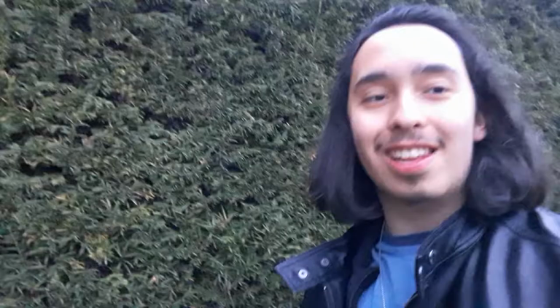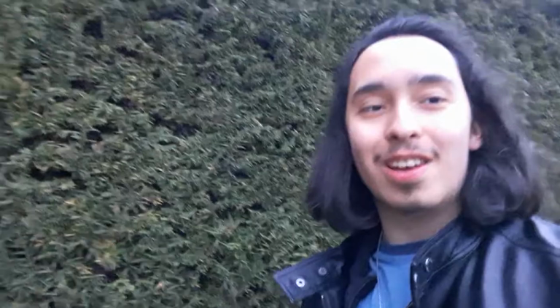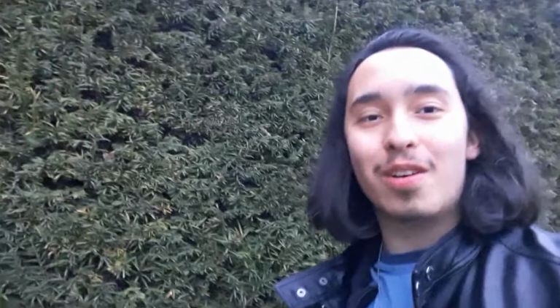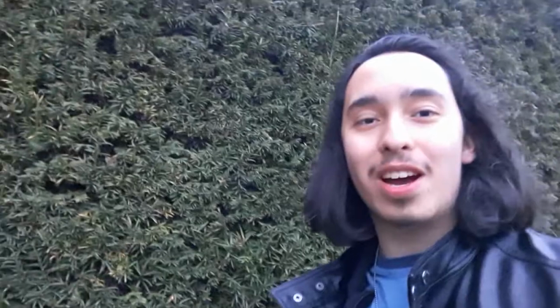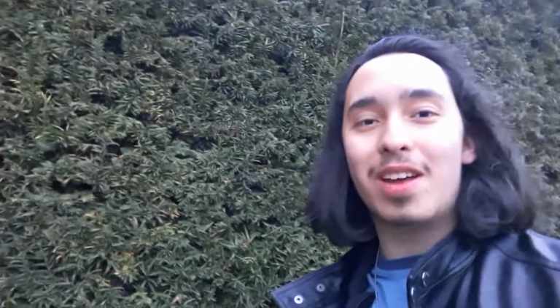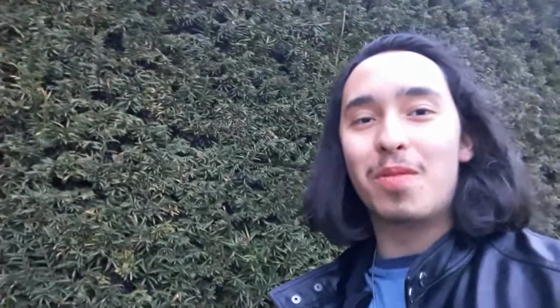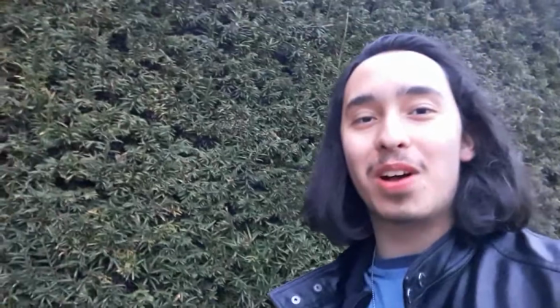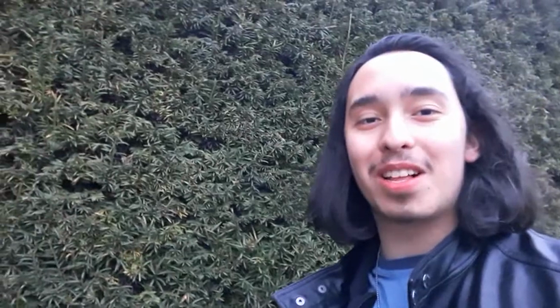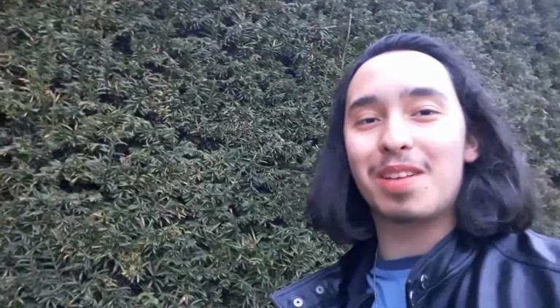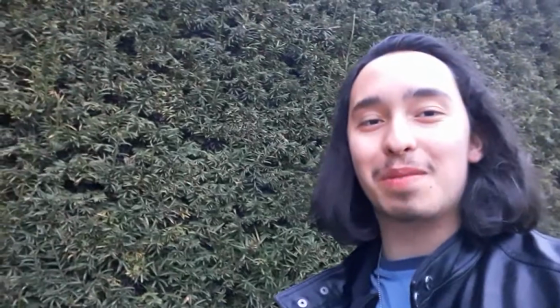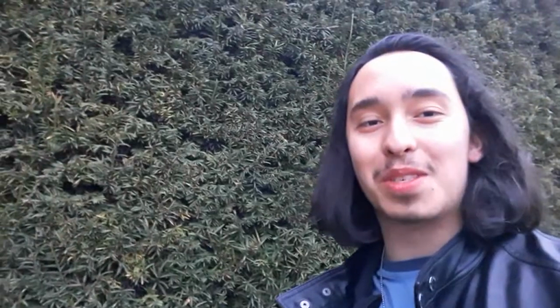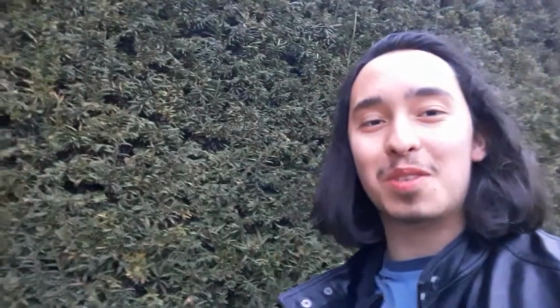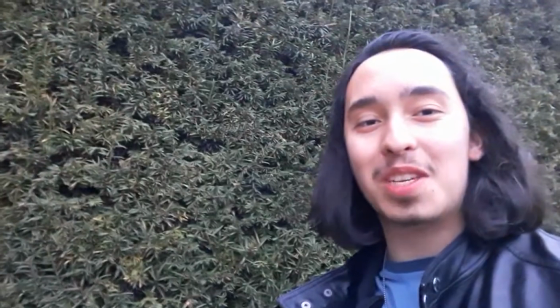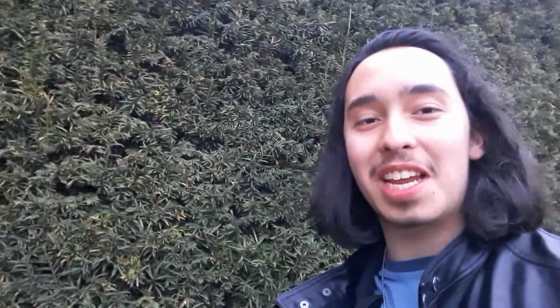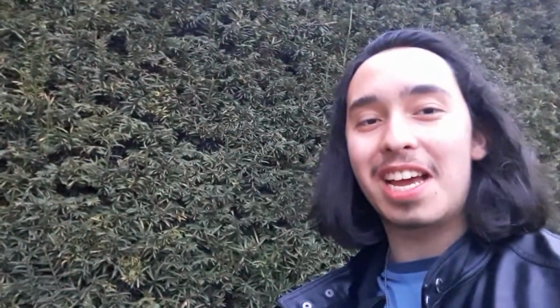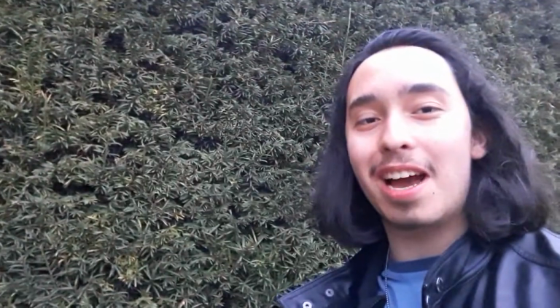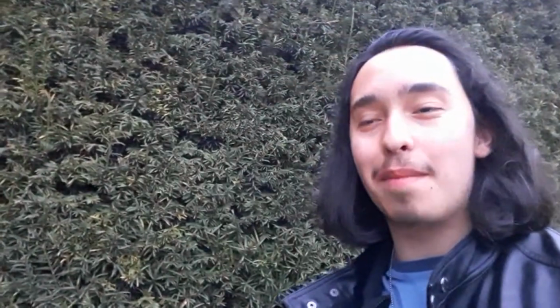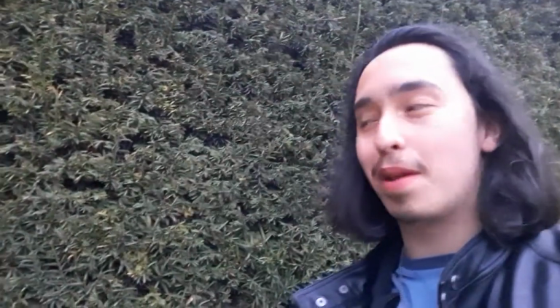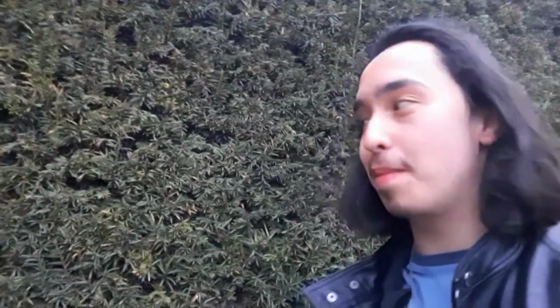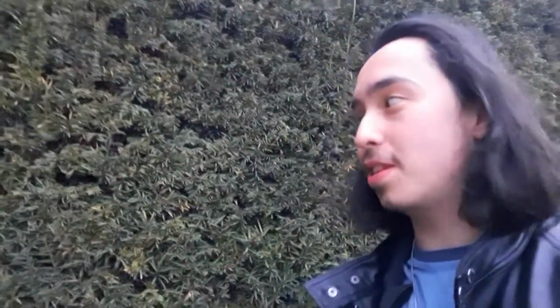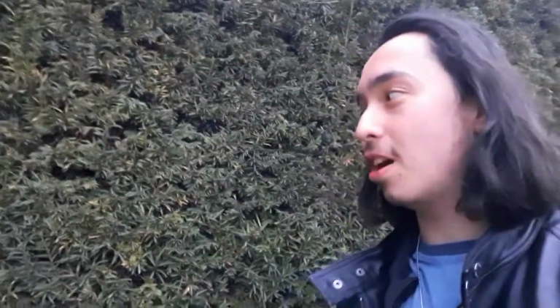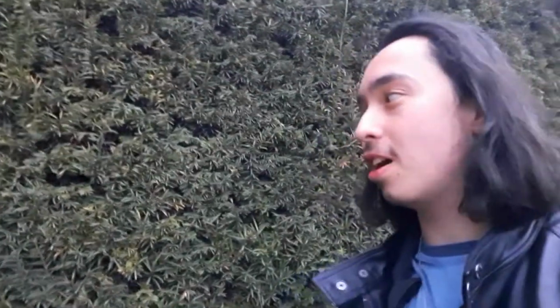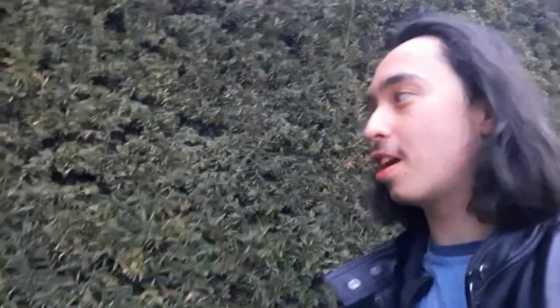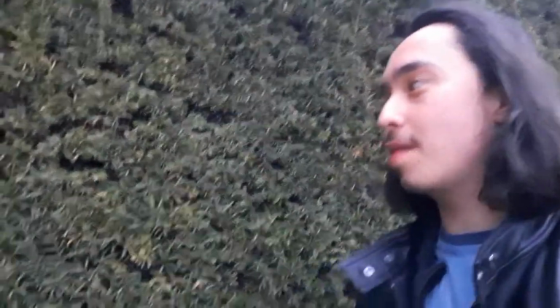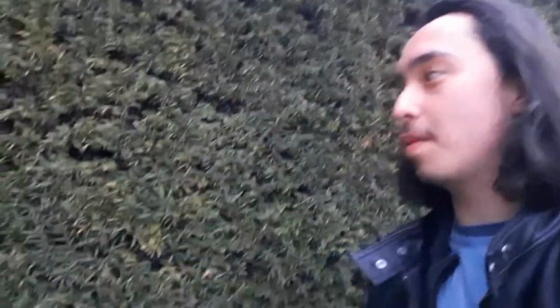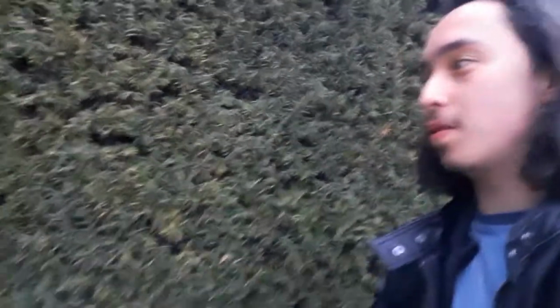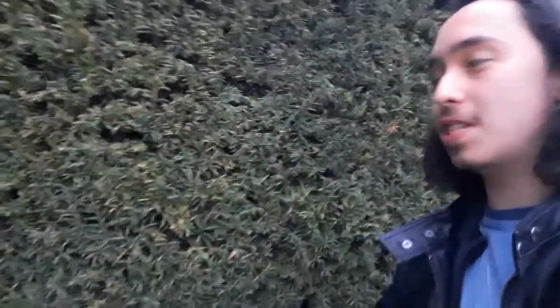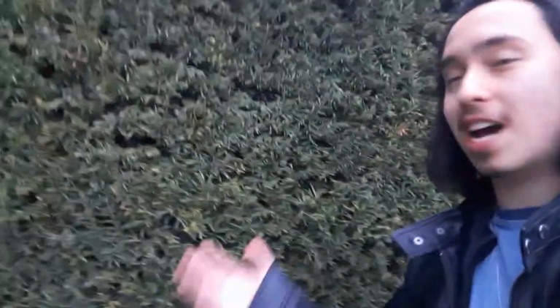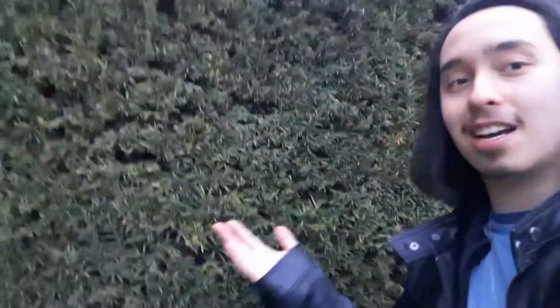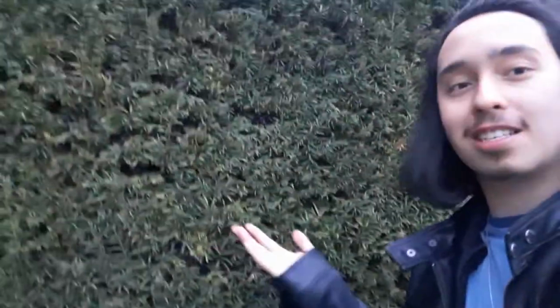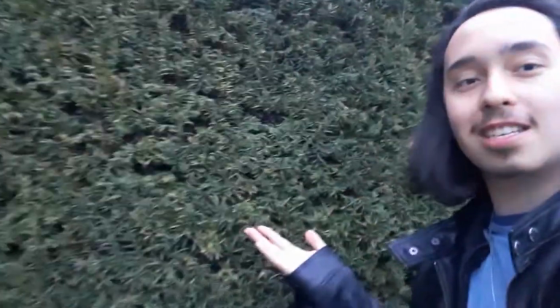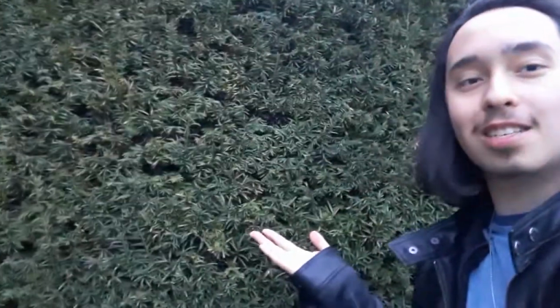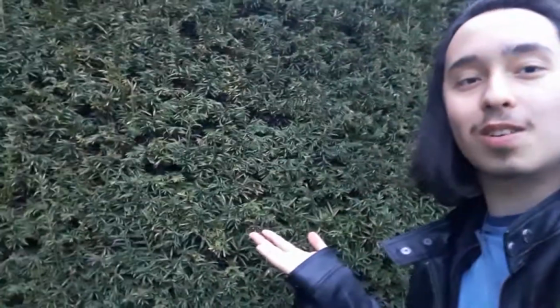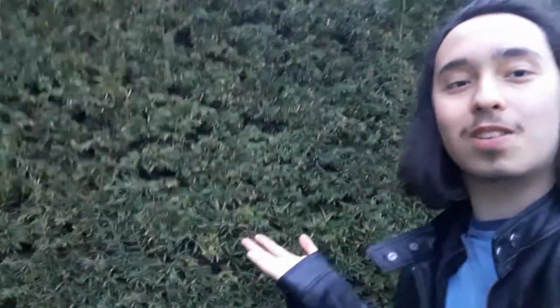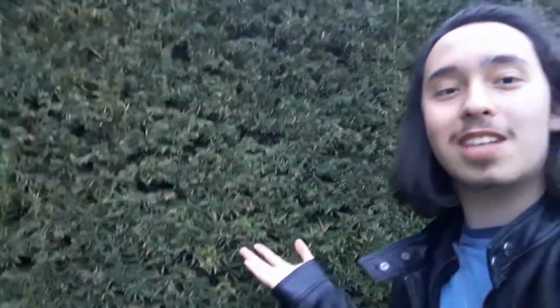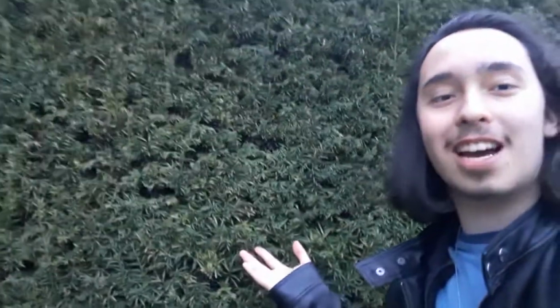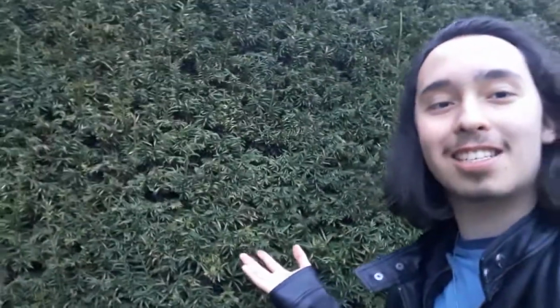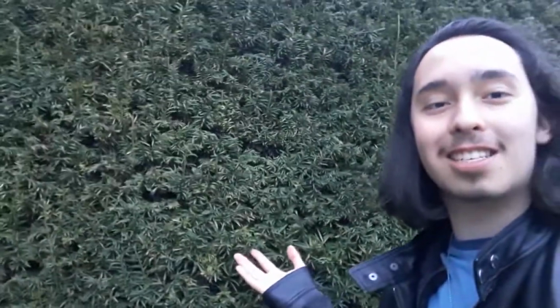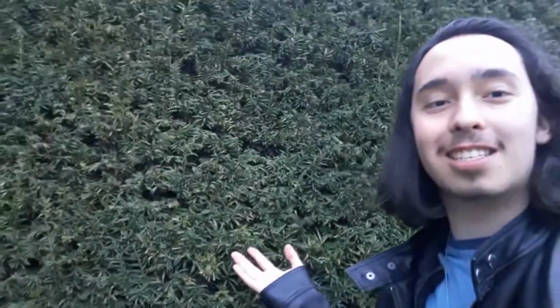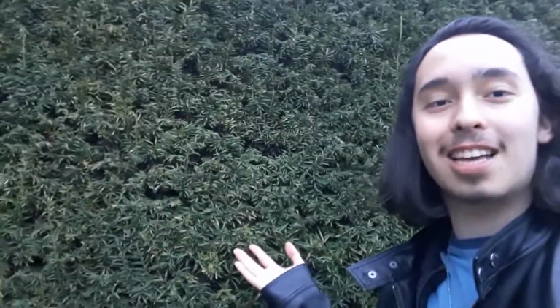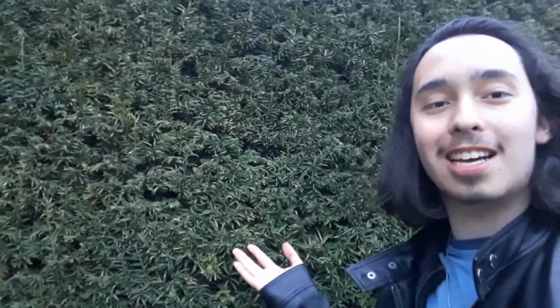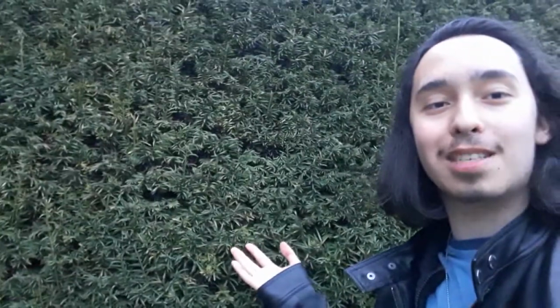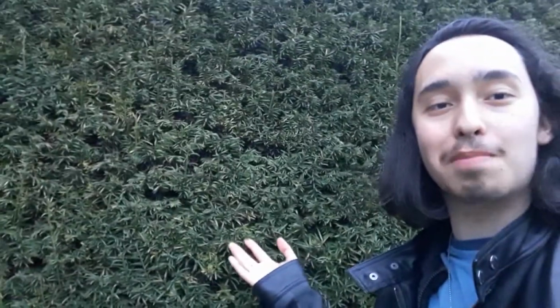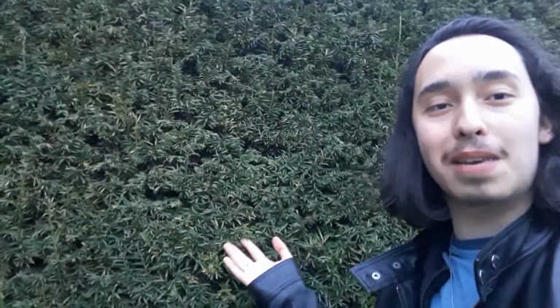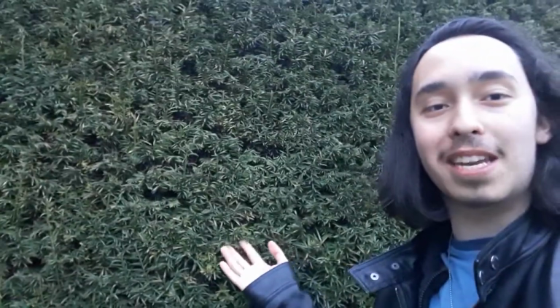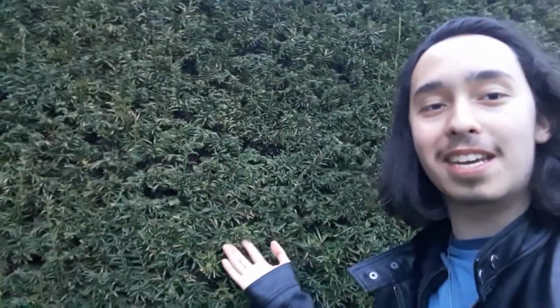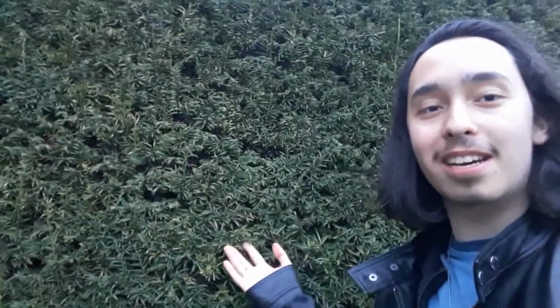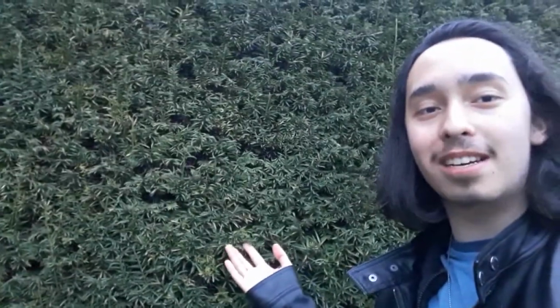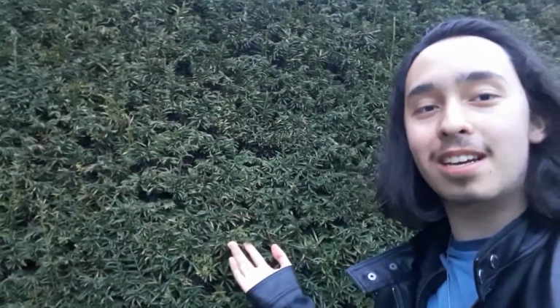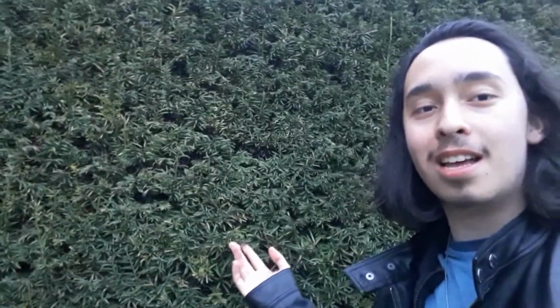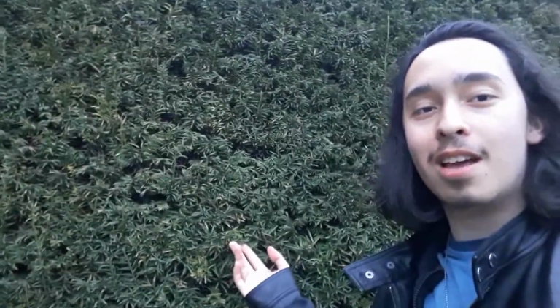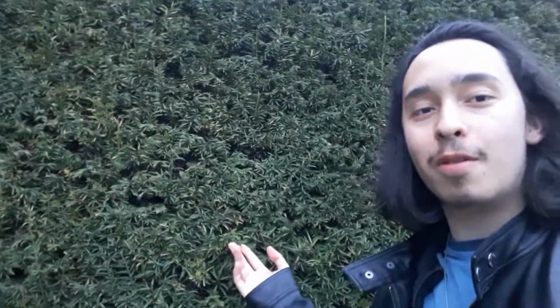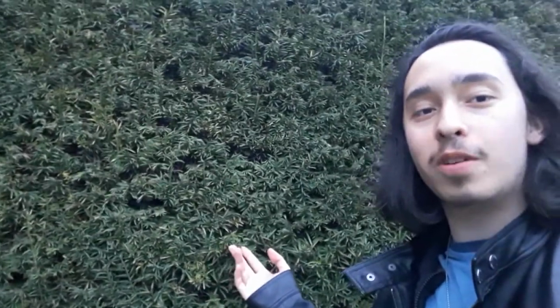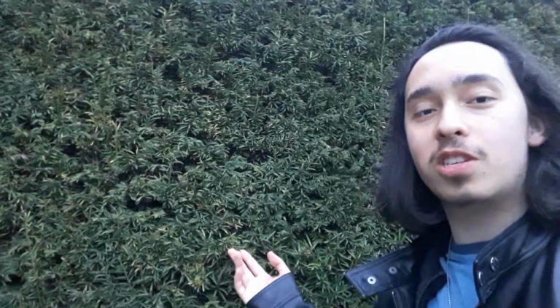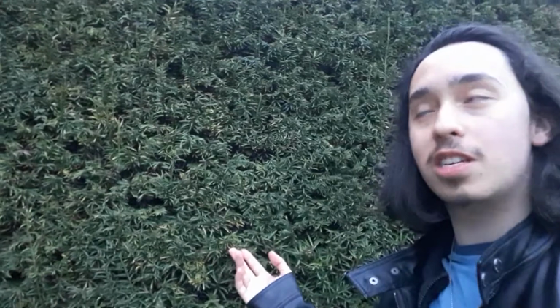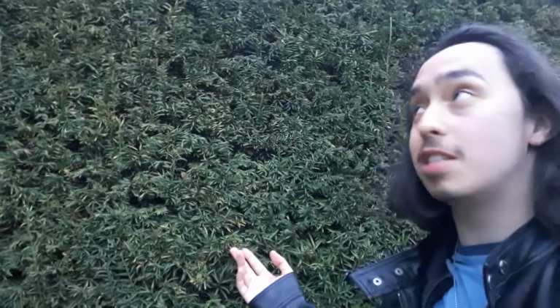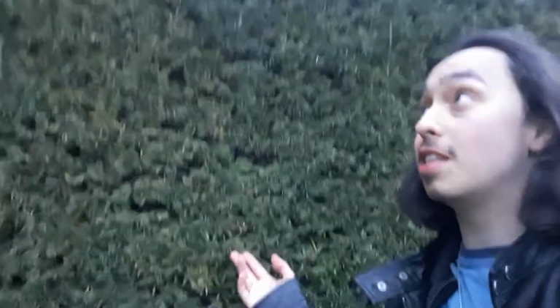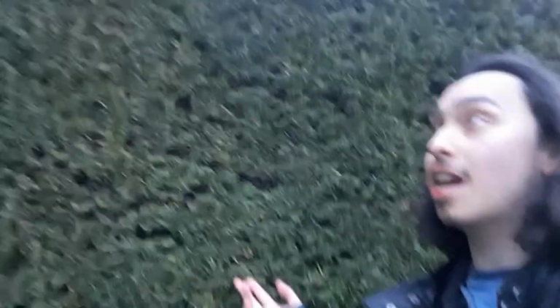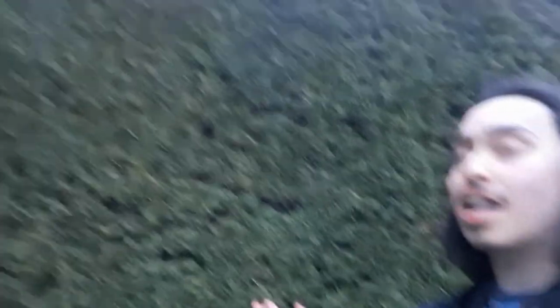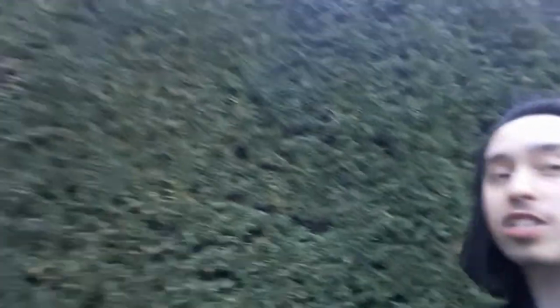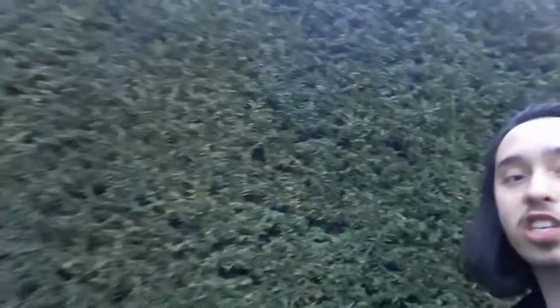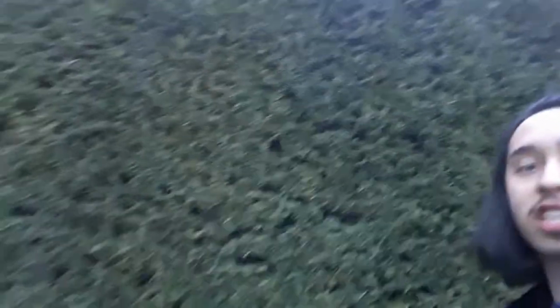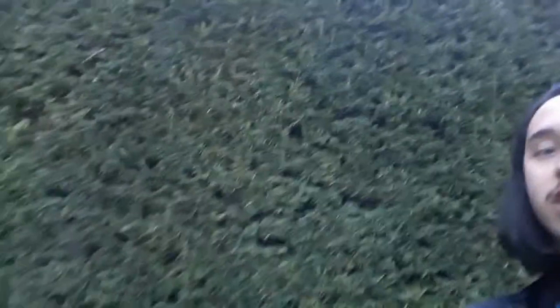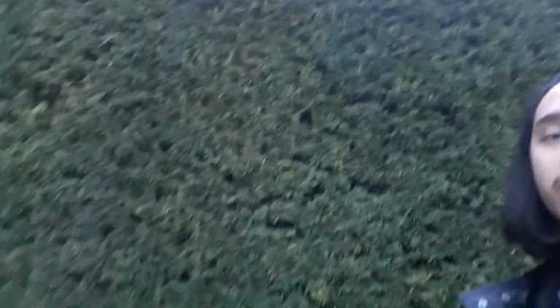Hello and welcome. Today I'm going to be talking about Taxus, or Taxus X Media, which is the hedging yew.